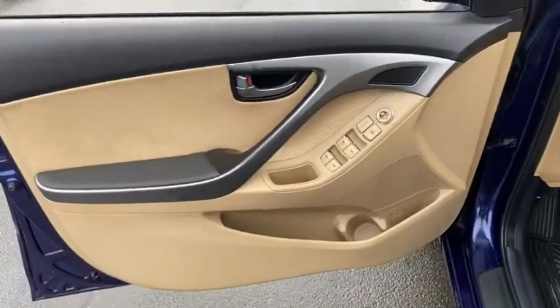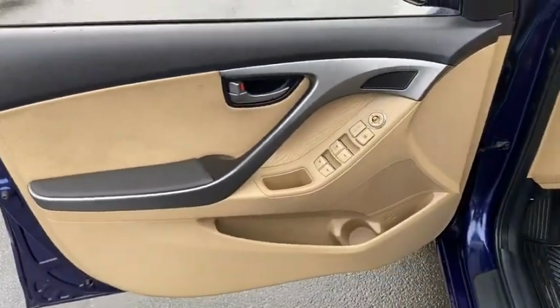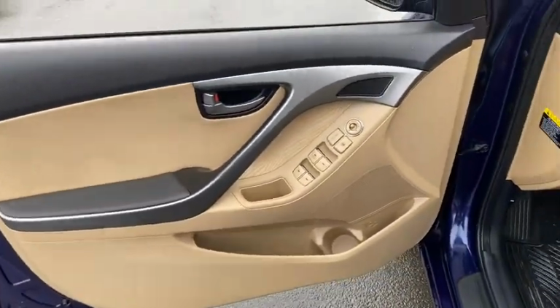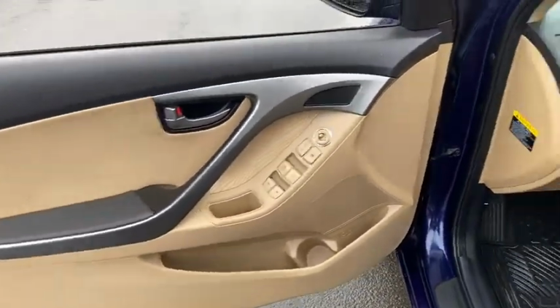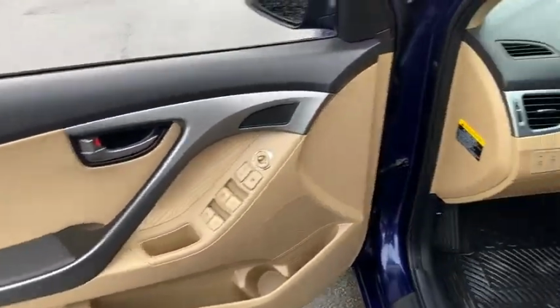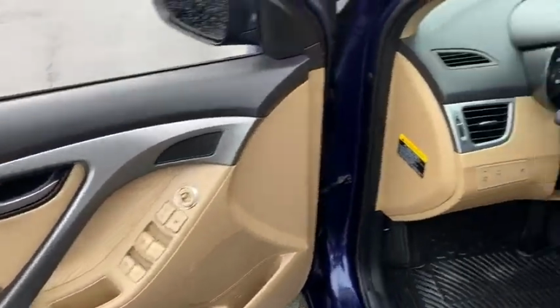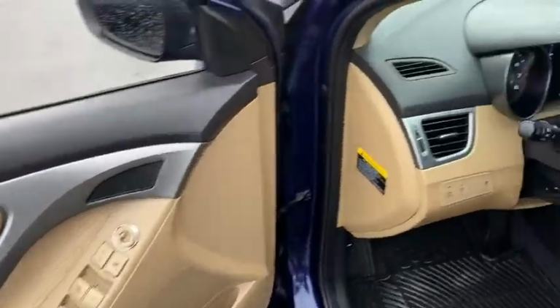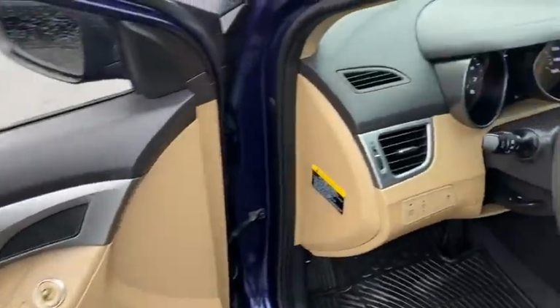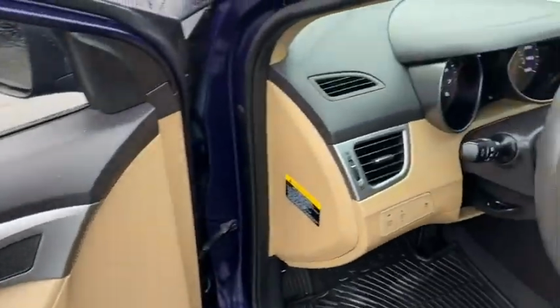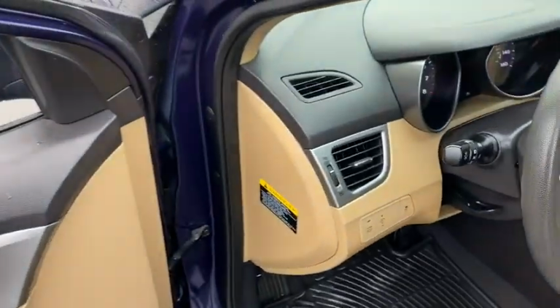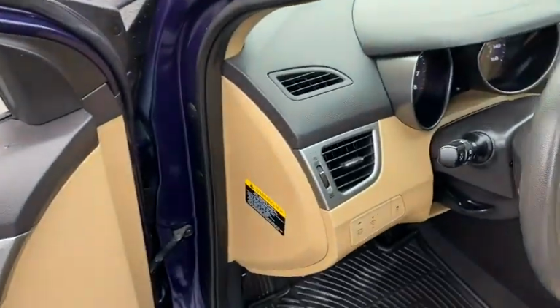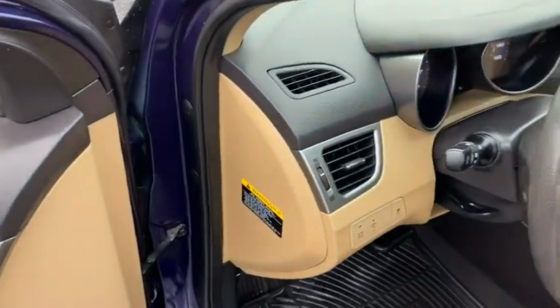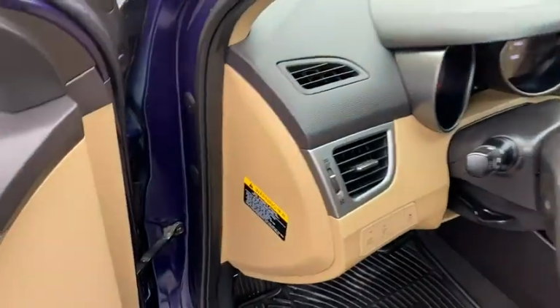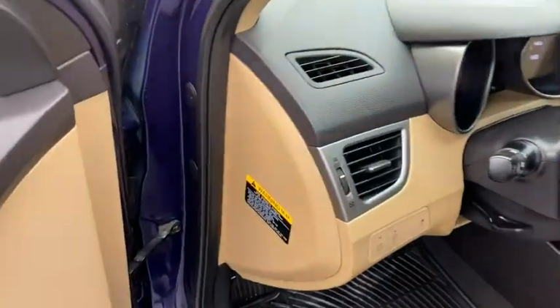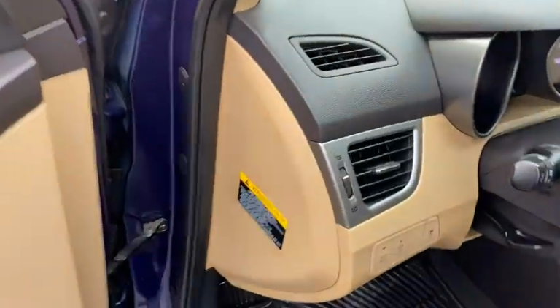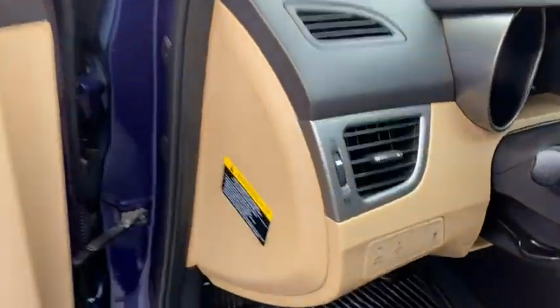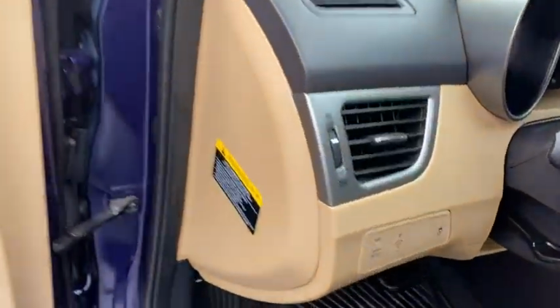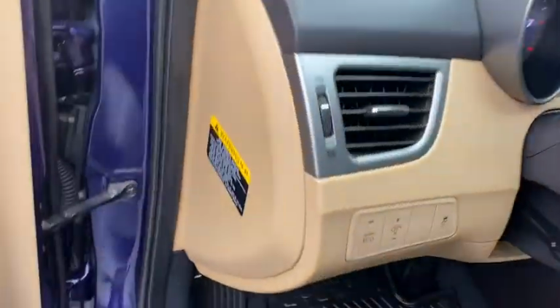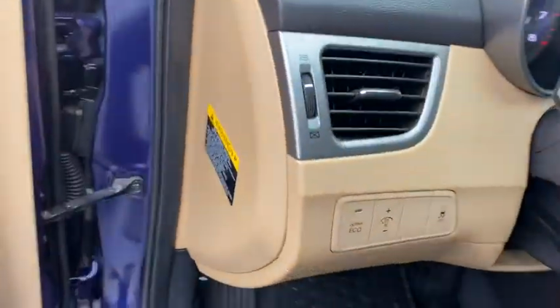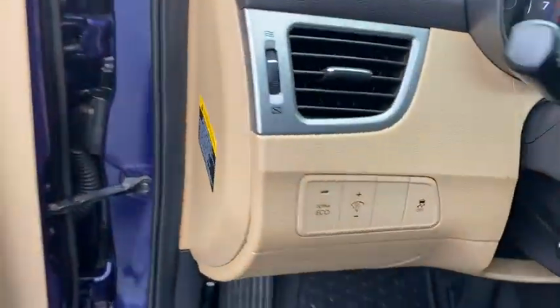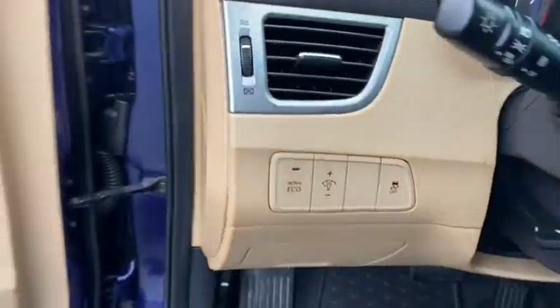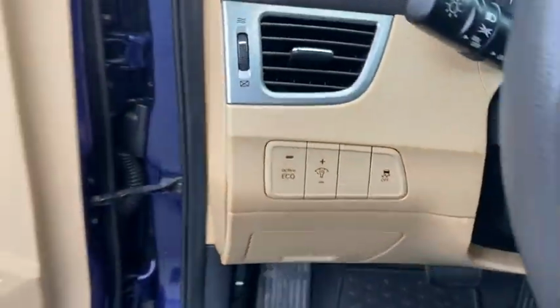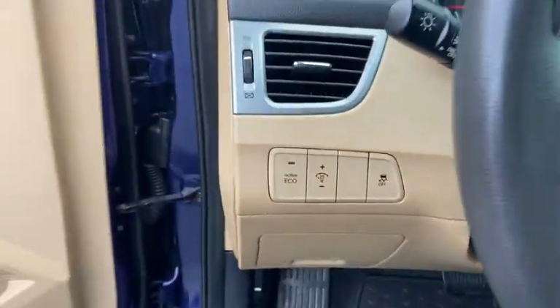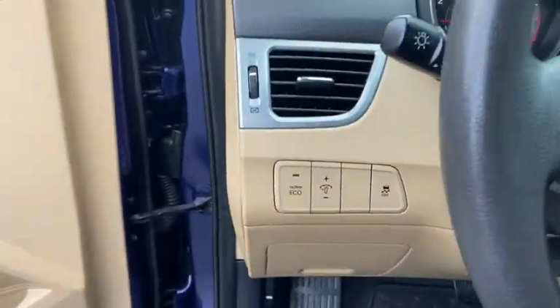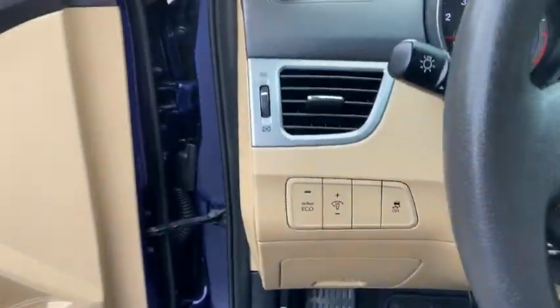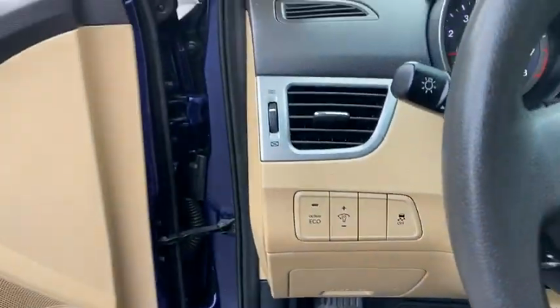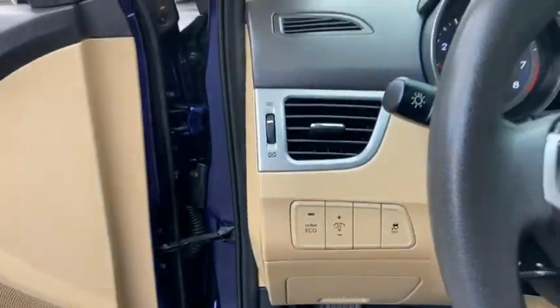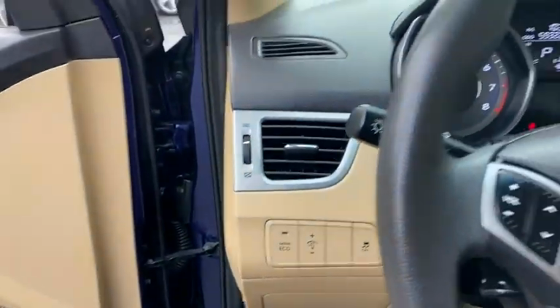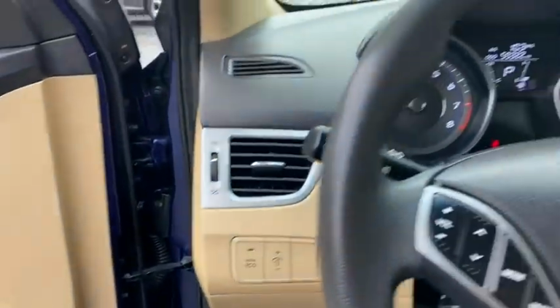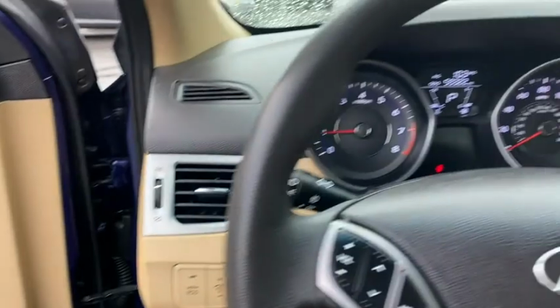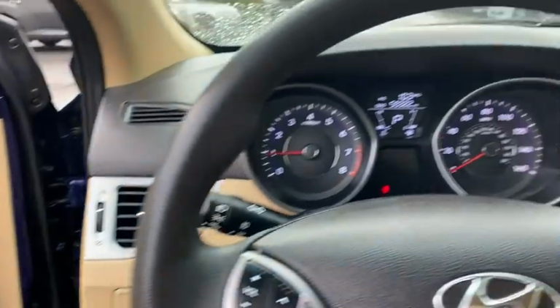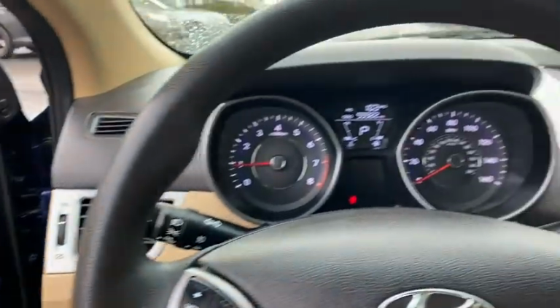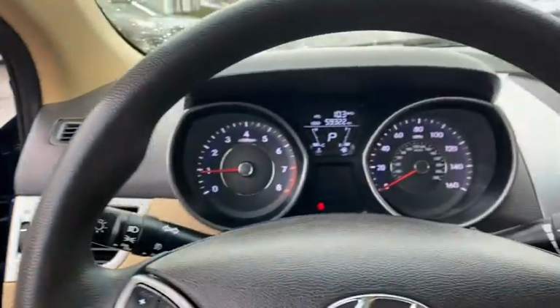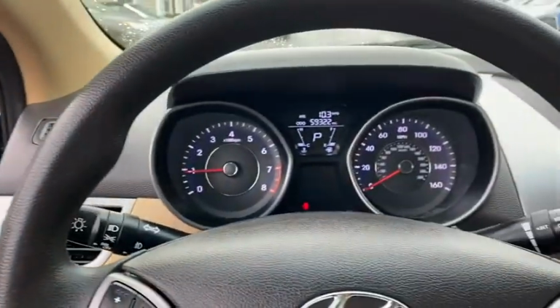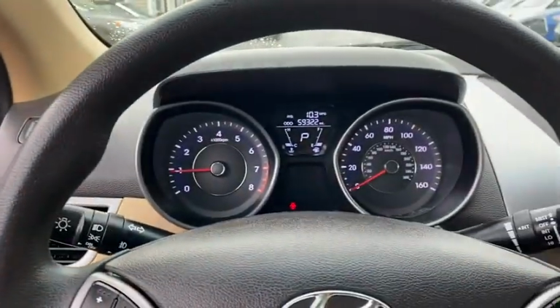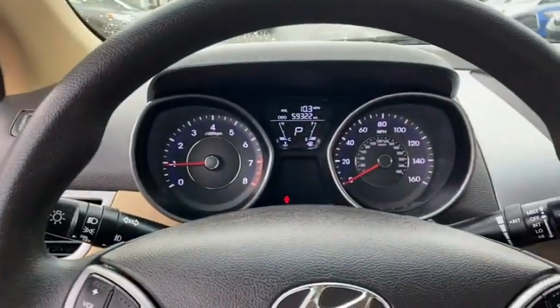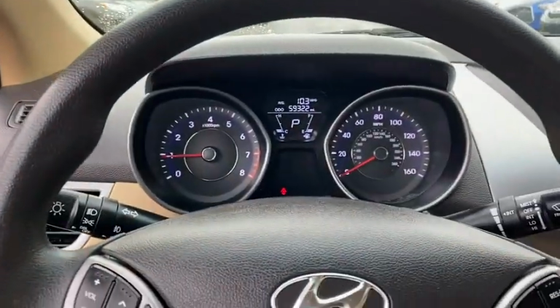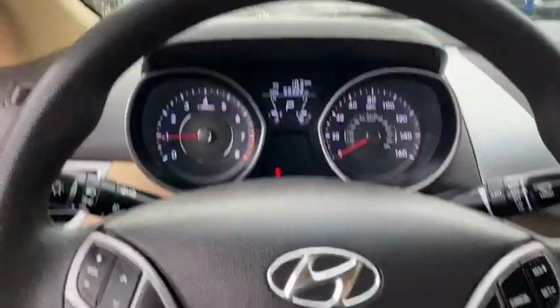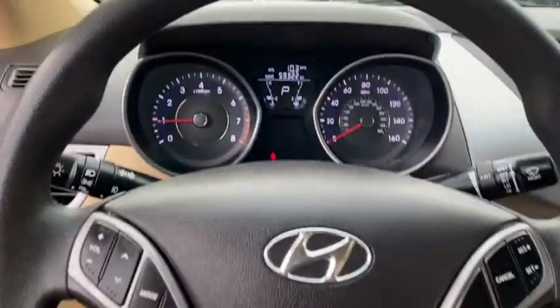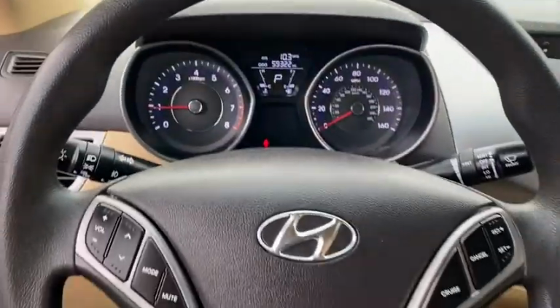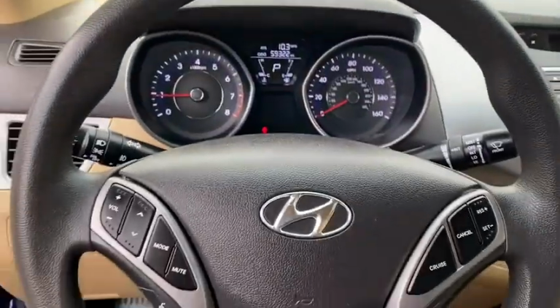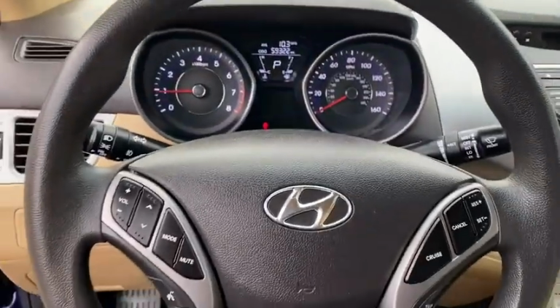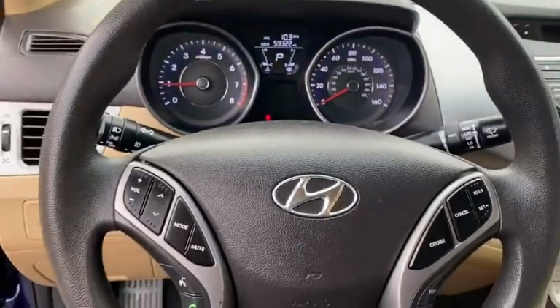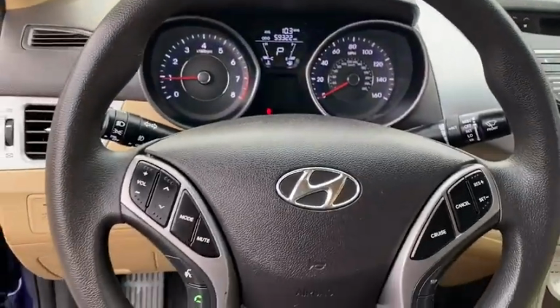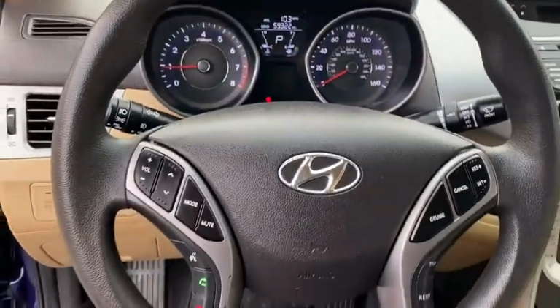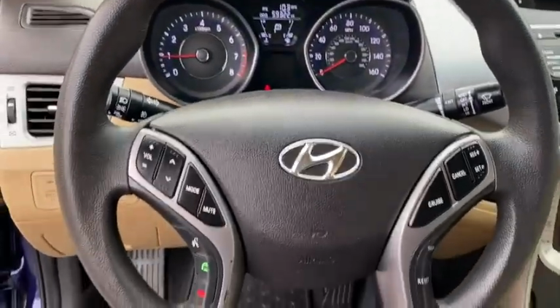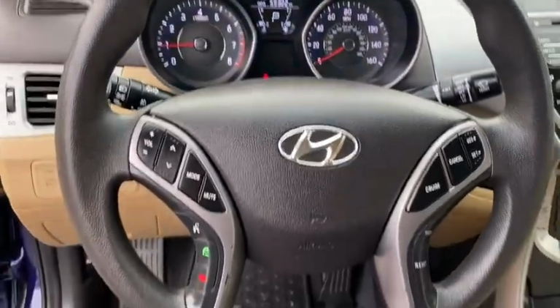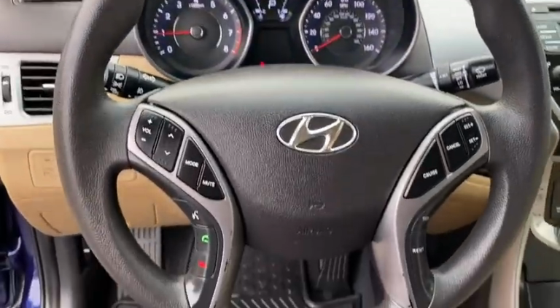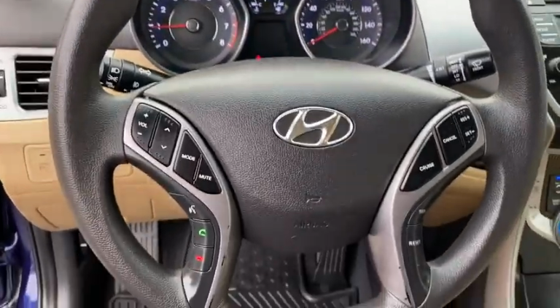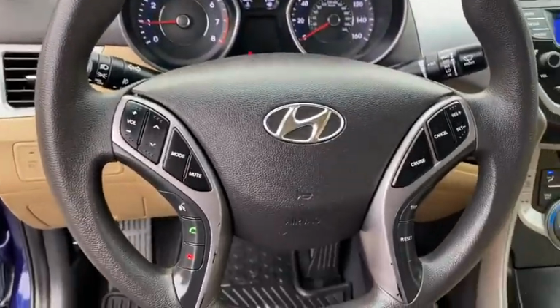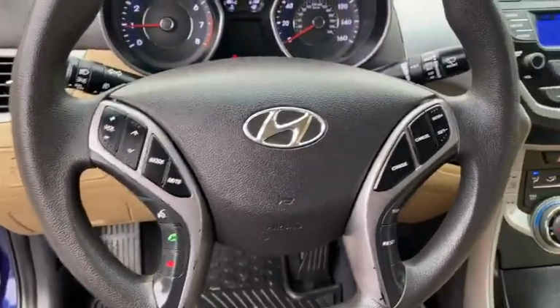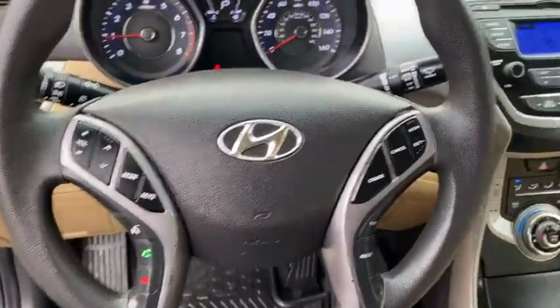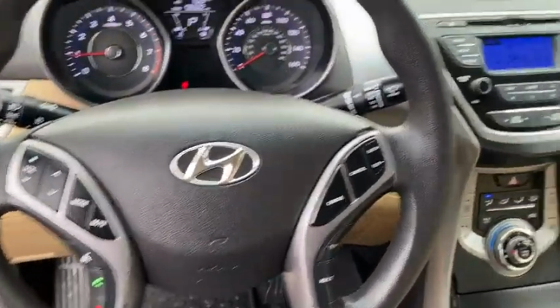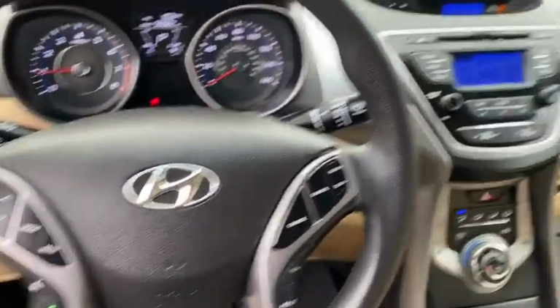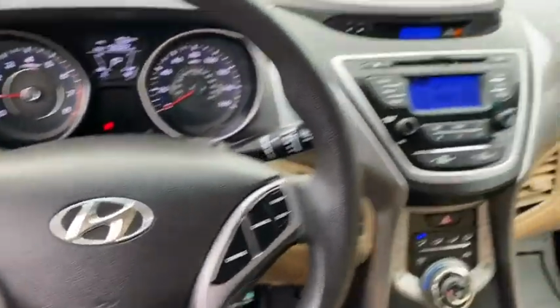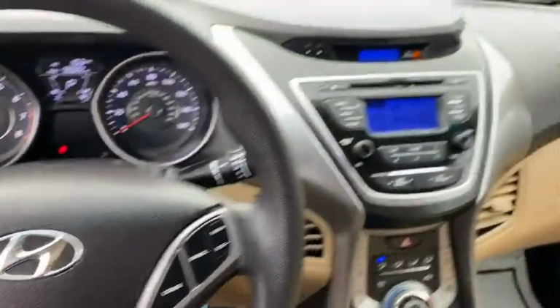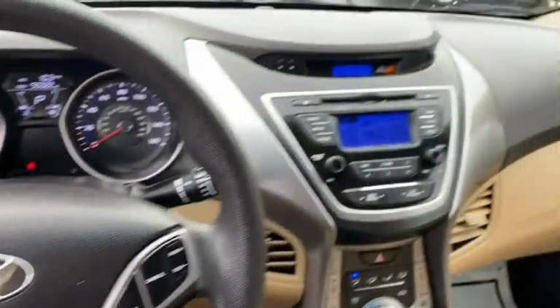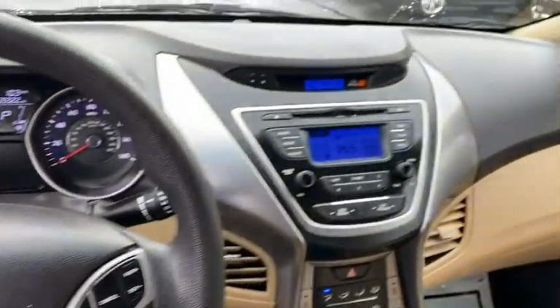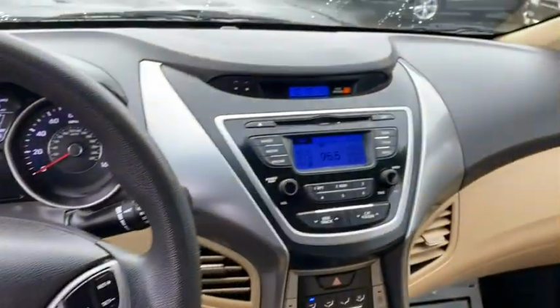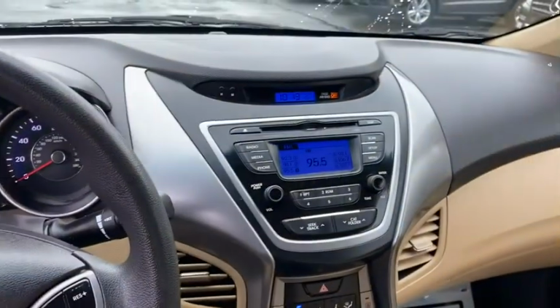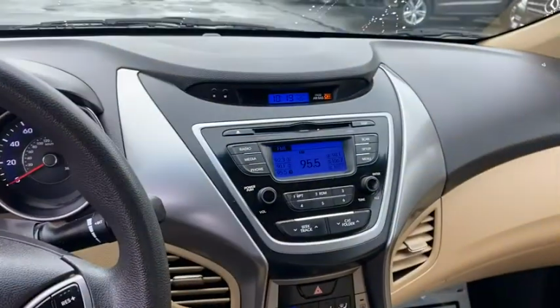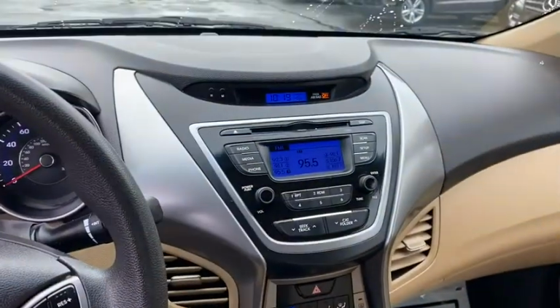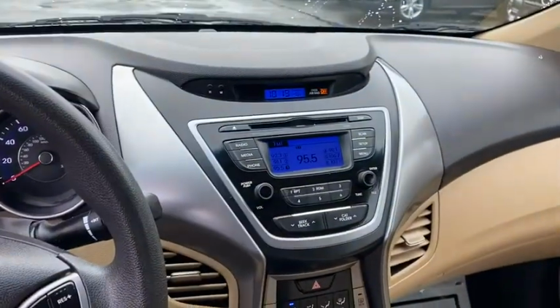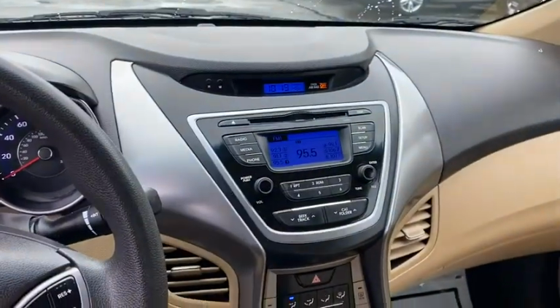Carpeted floor mats, daytime running lights, head-up display, power heated outside mirrors, privacy glass, cargo tray.